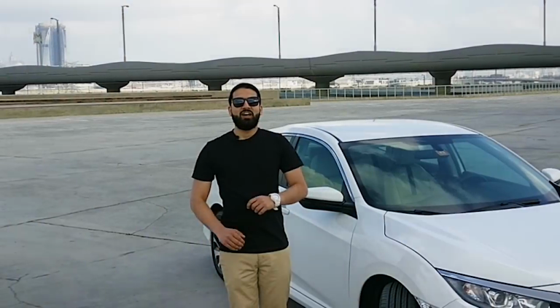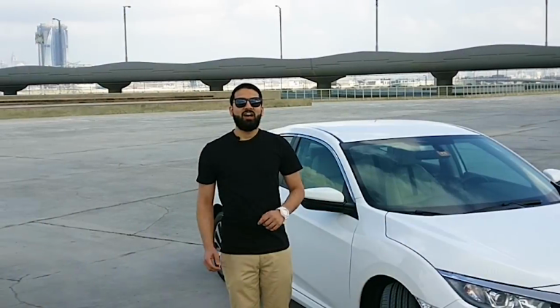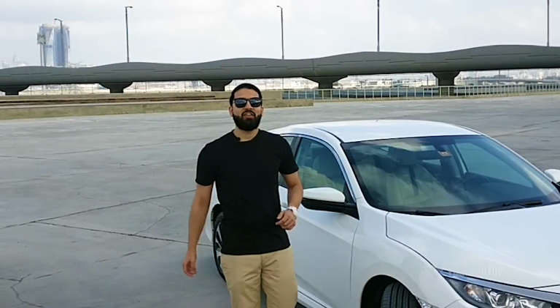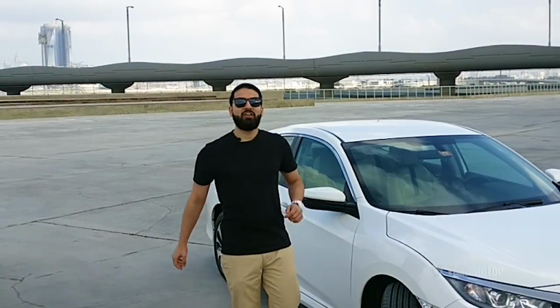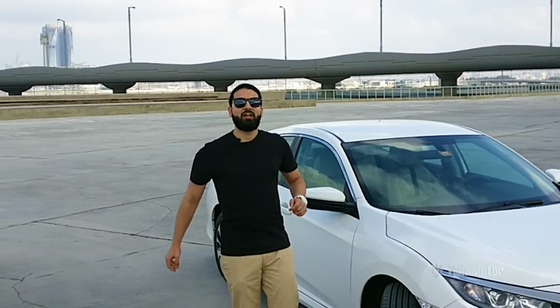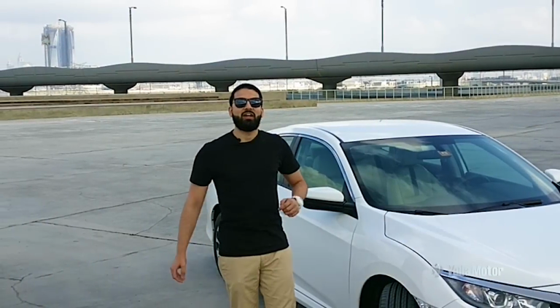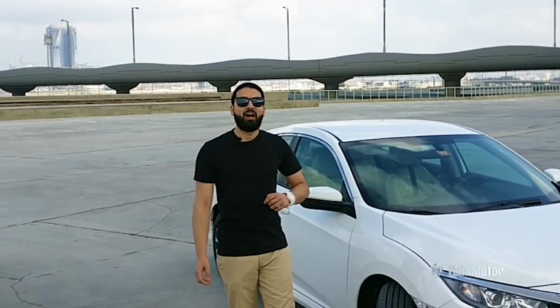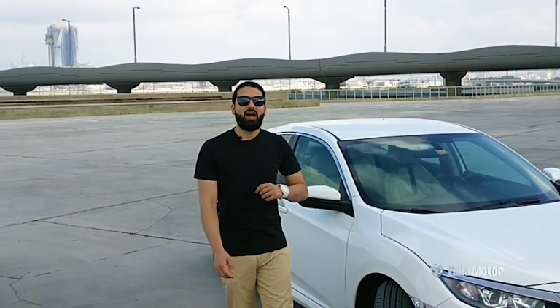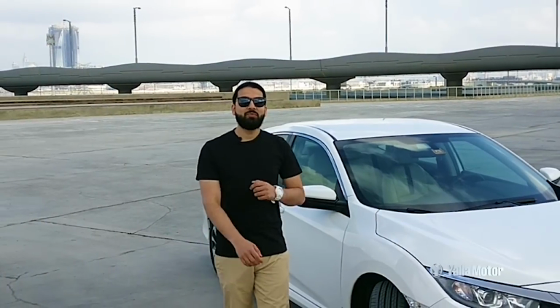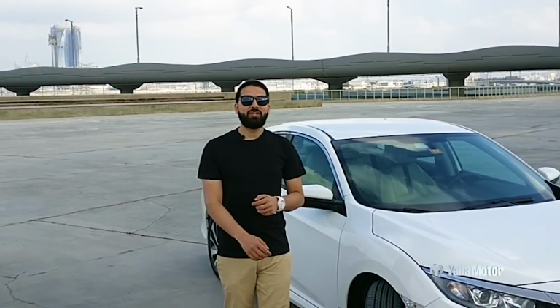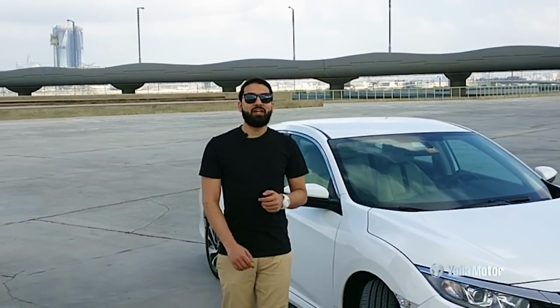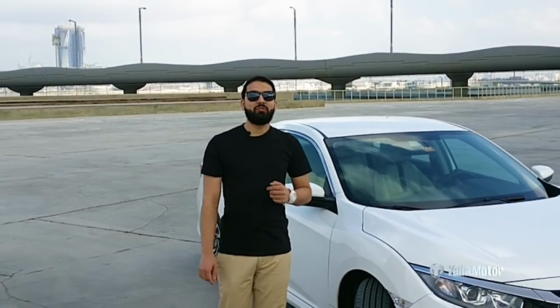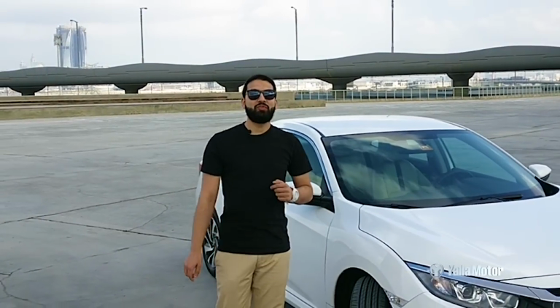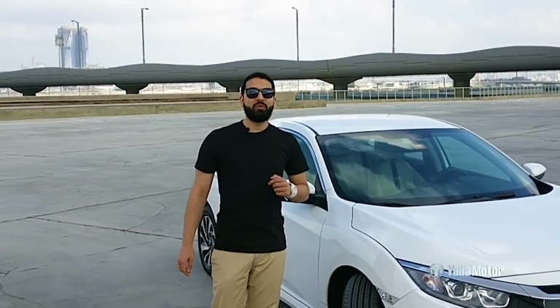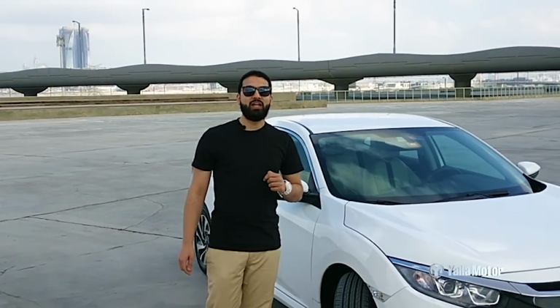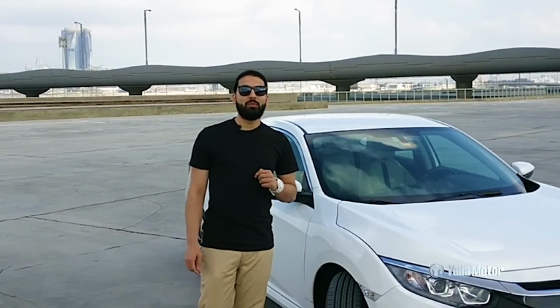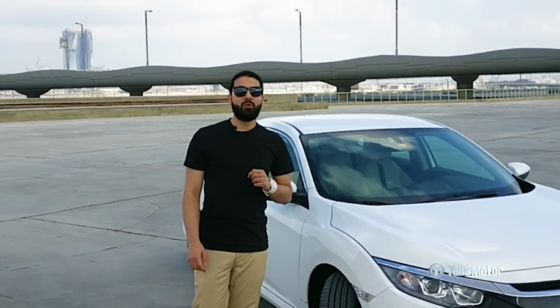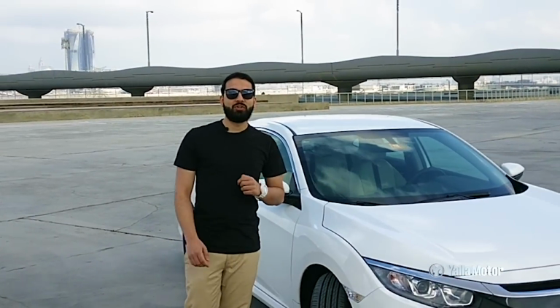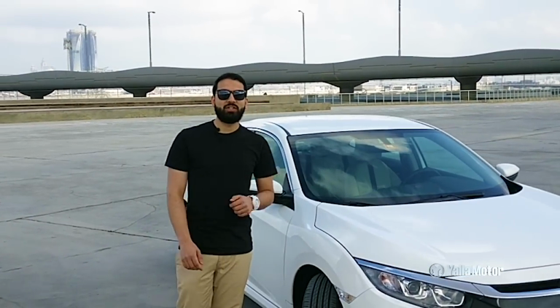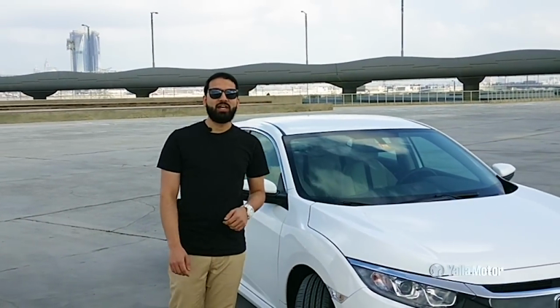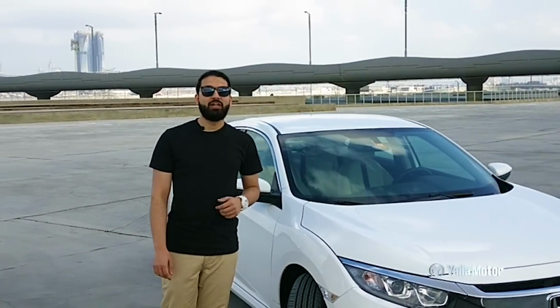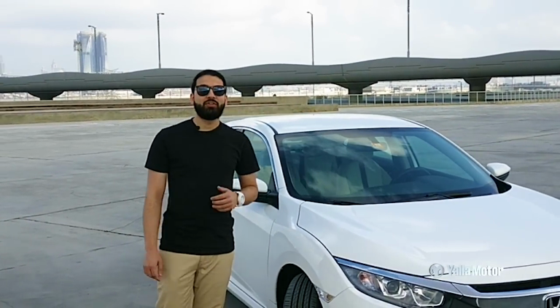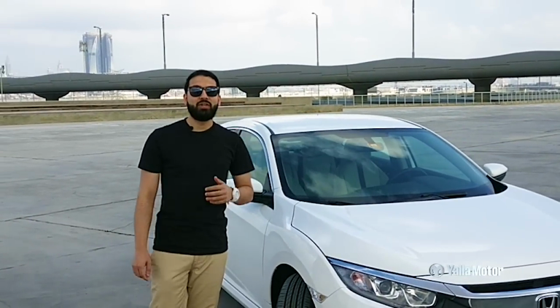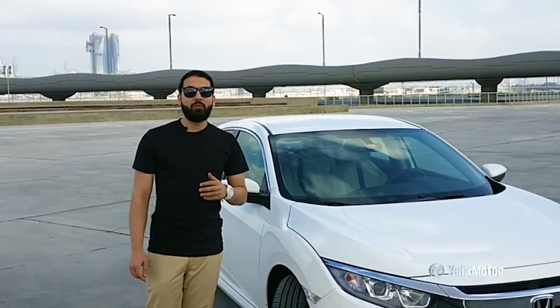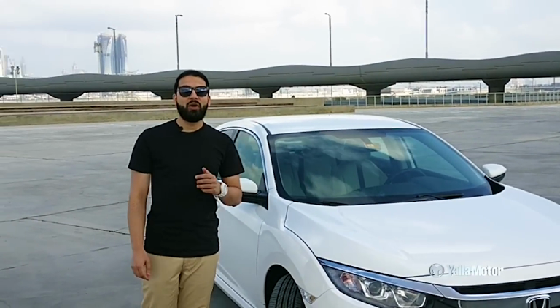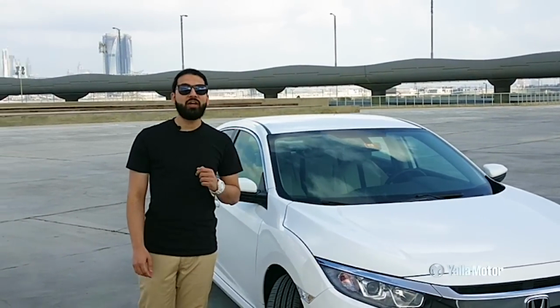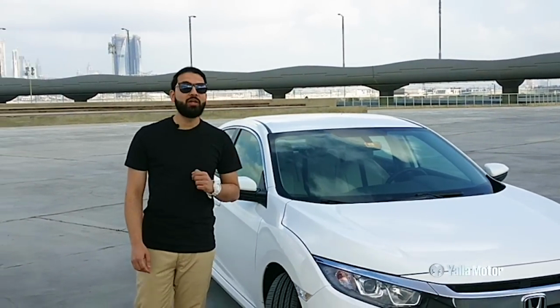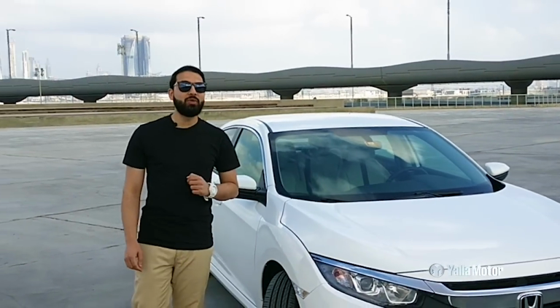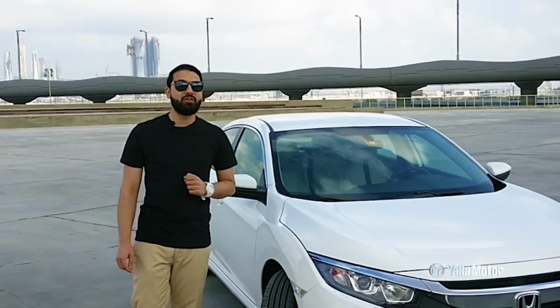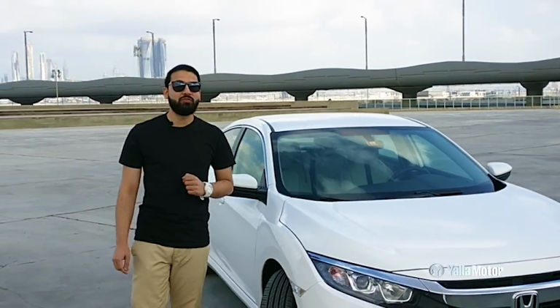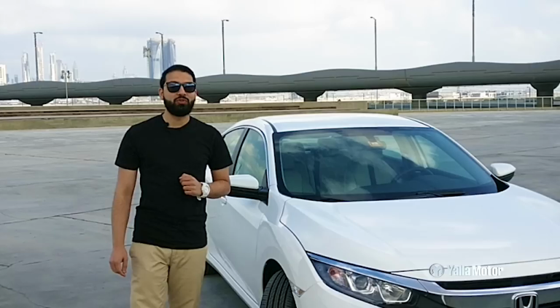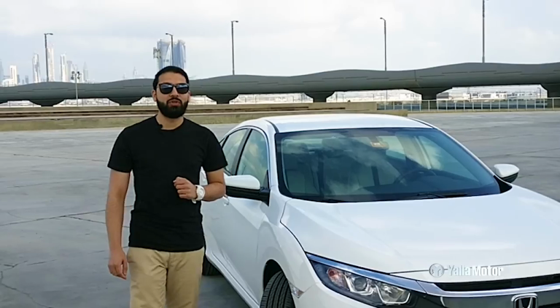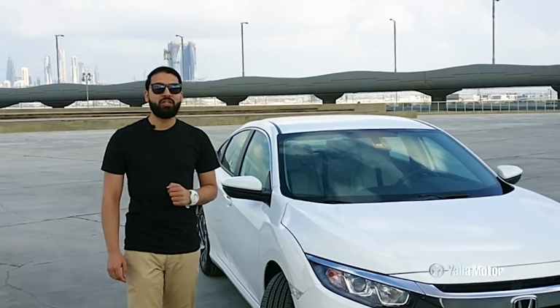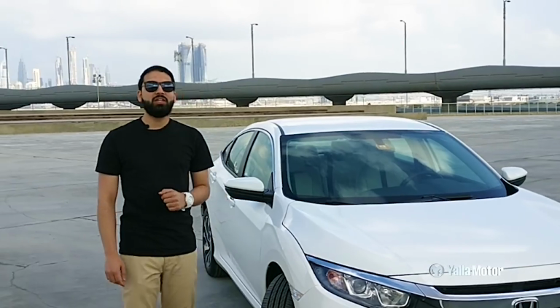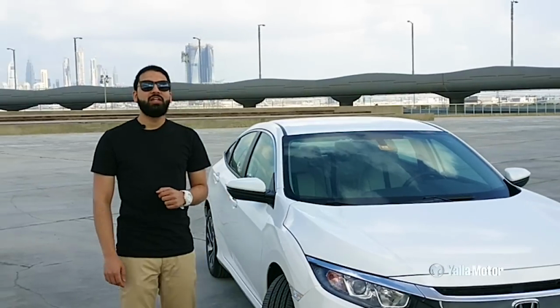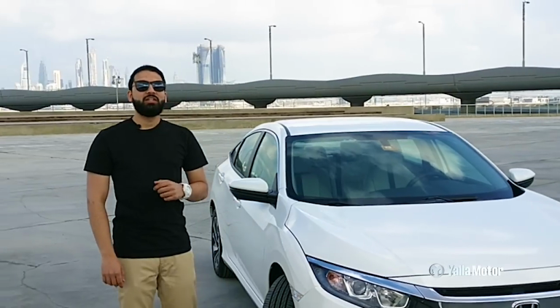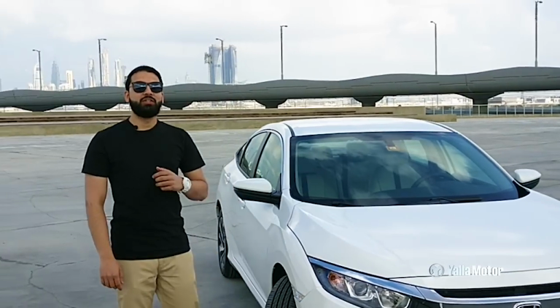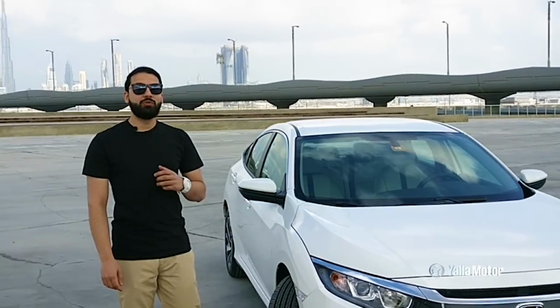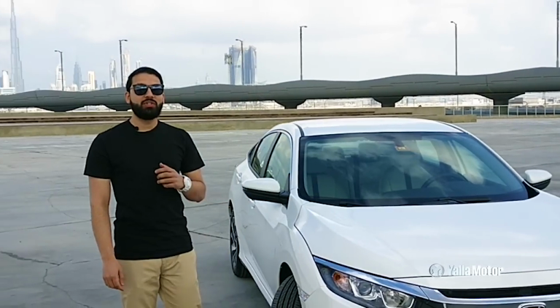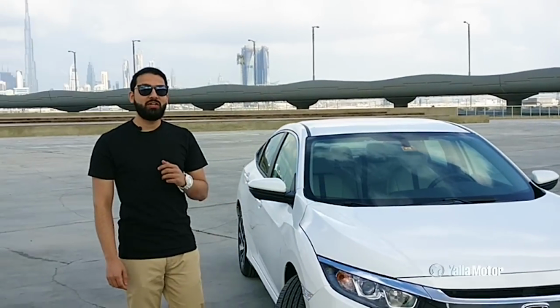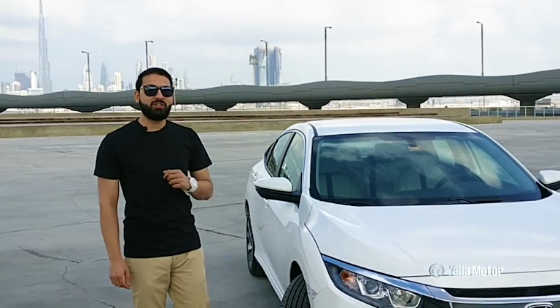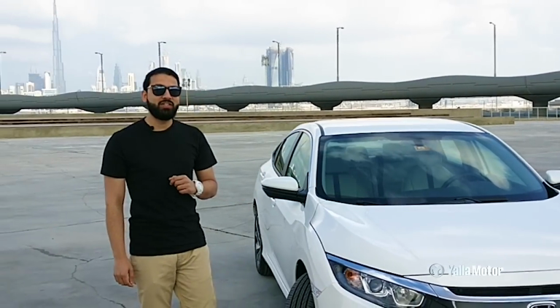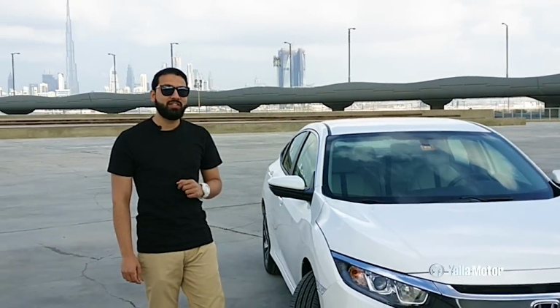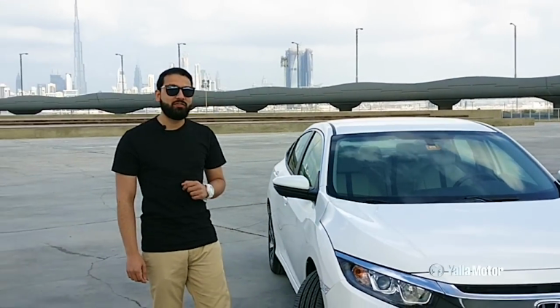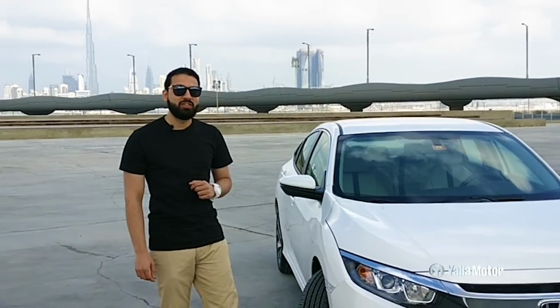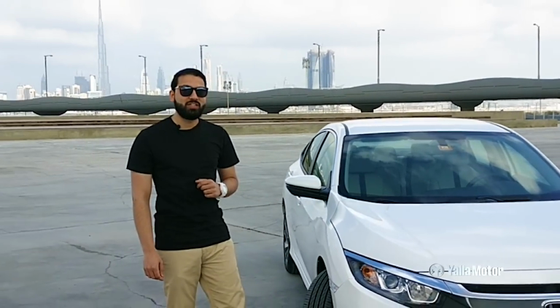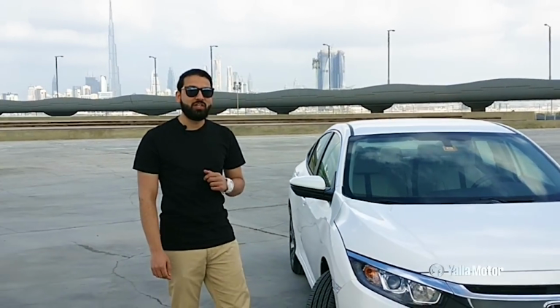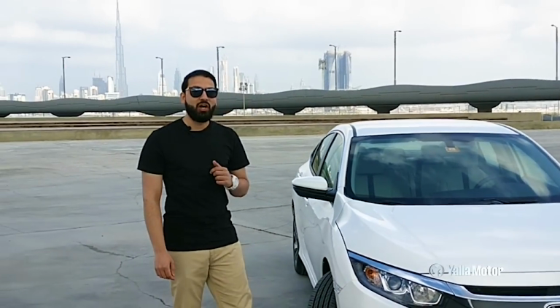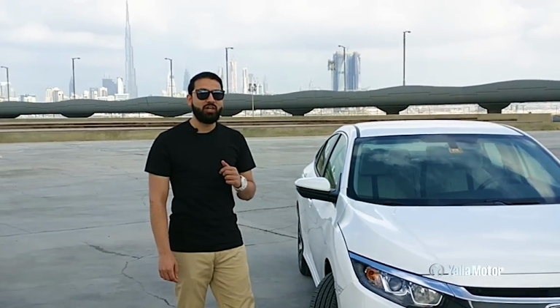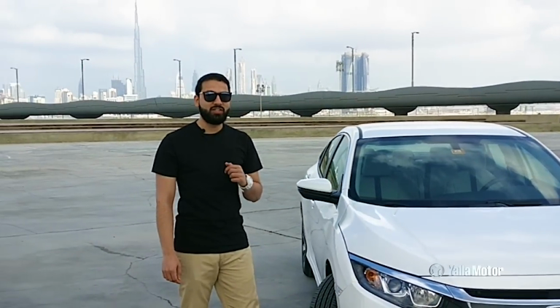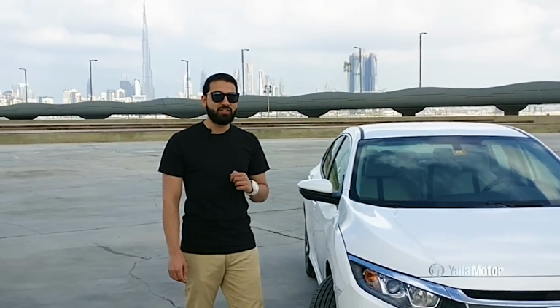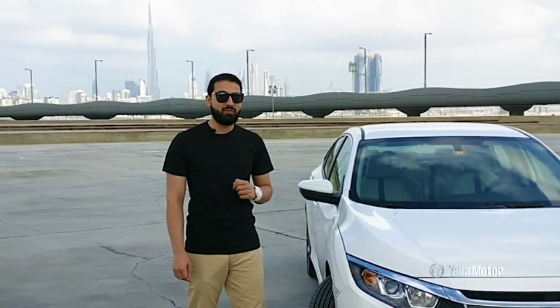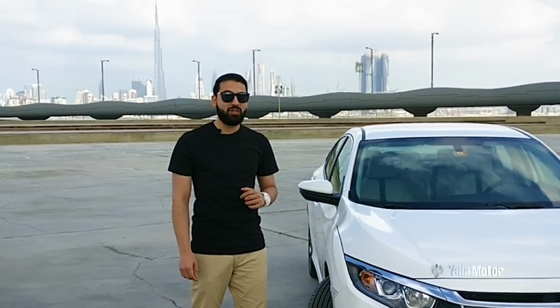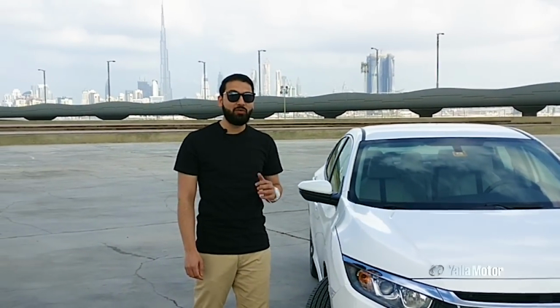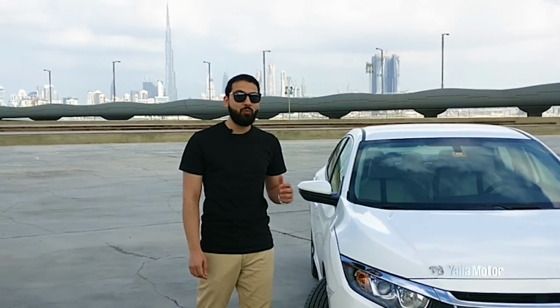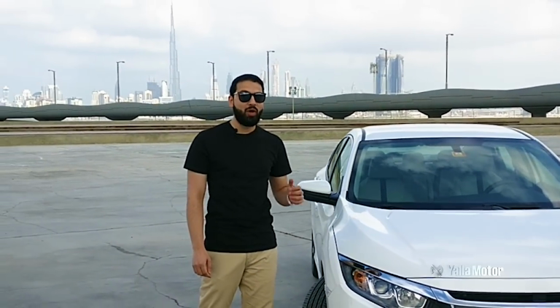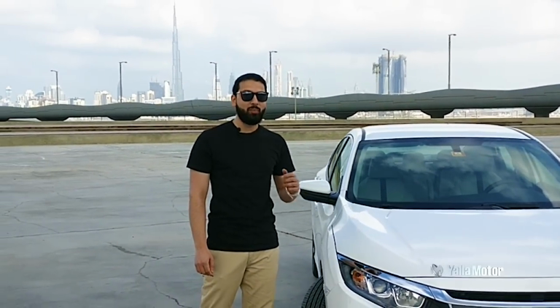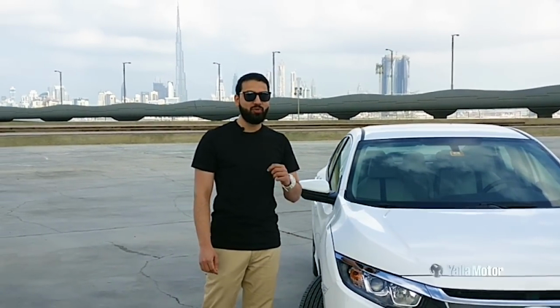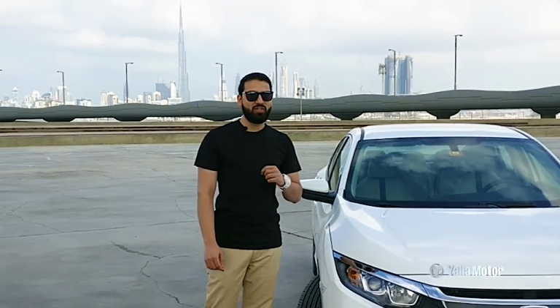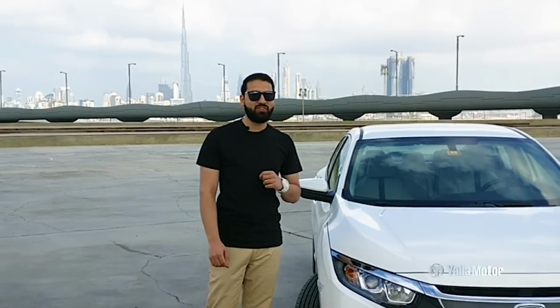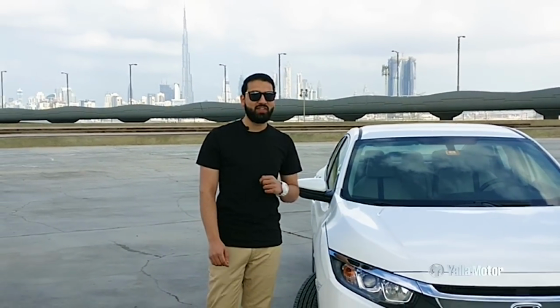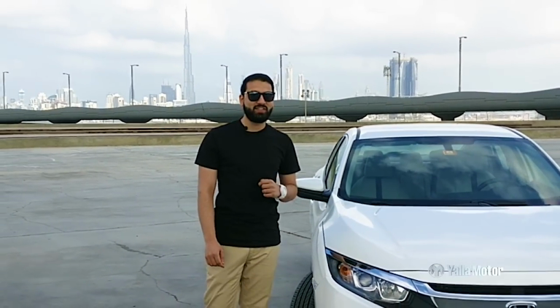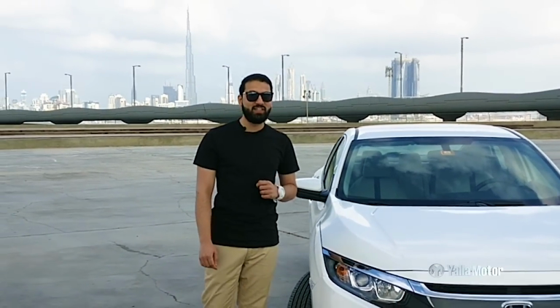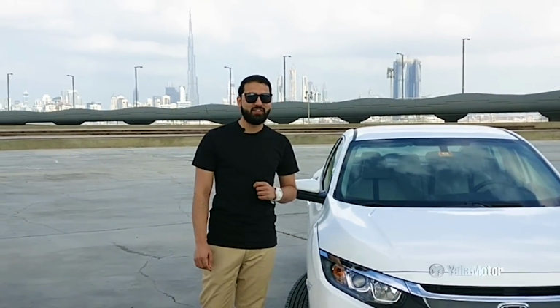Hi there, I'm Zaran from Yalla Motor and today we're going to be reviewing the 2017 Honda Civic 1.6L.